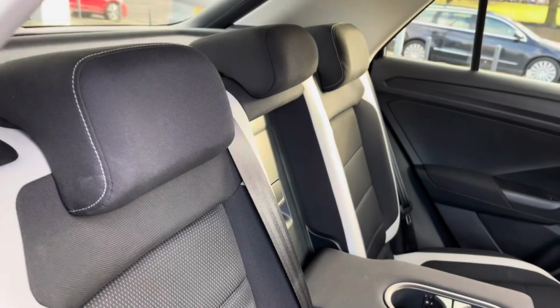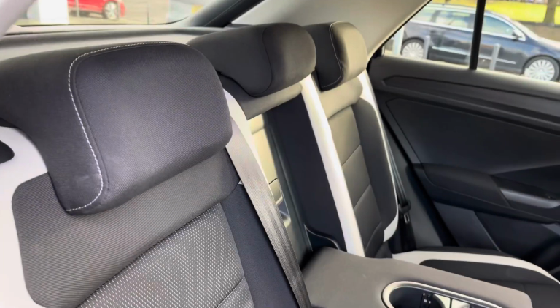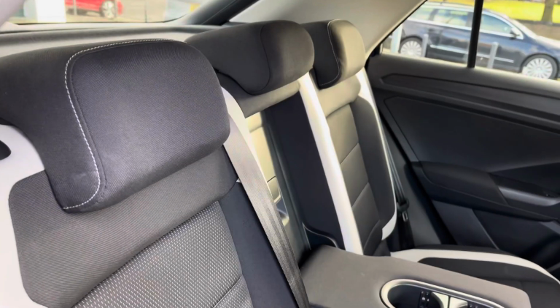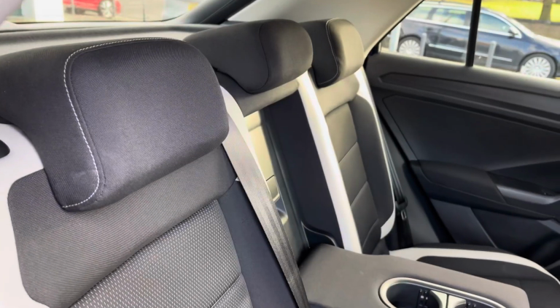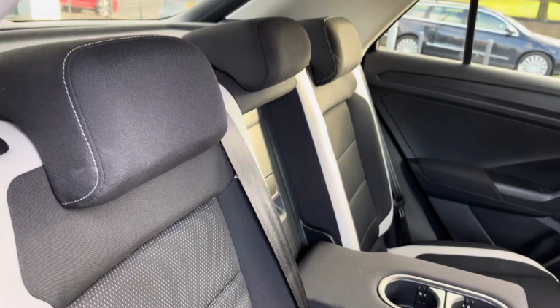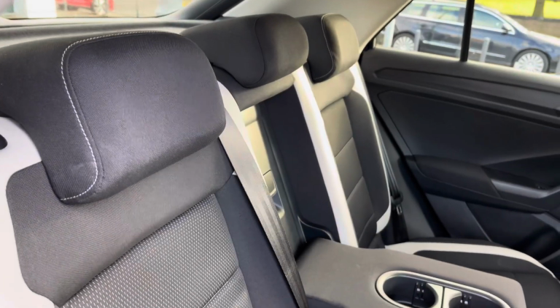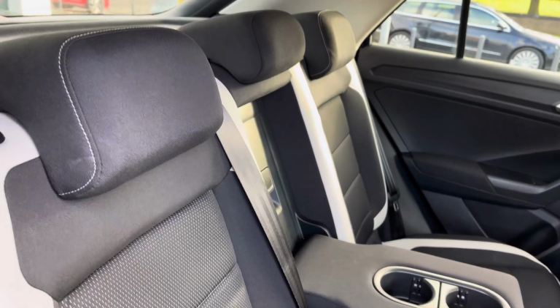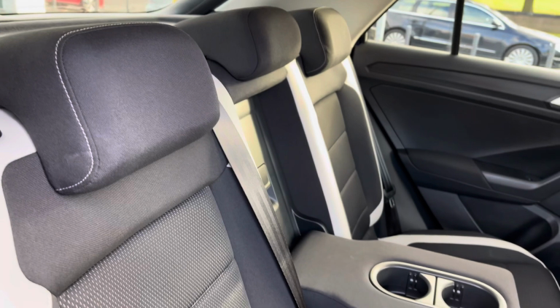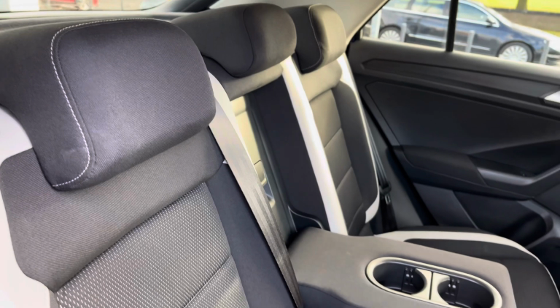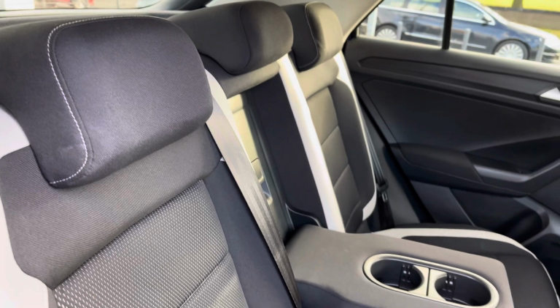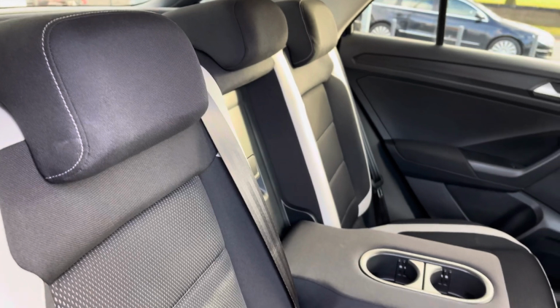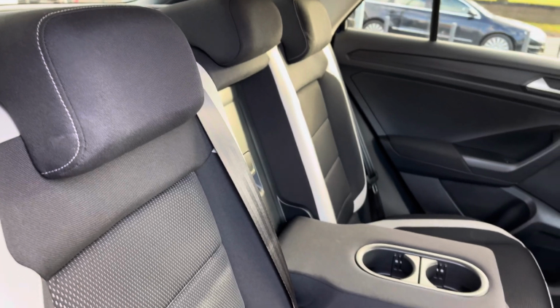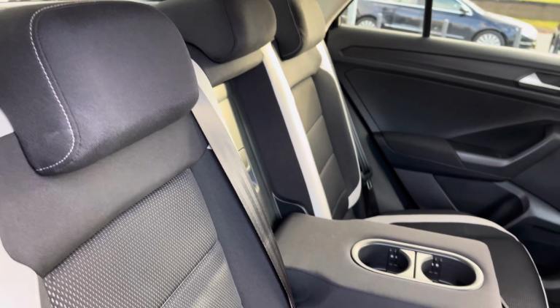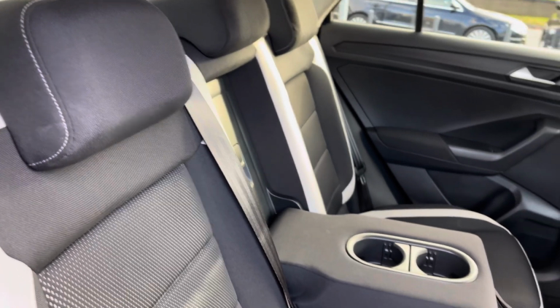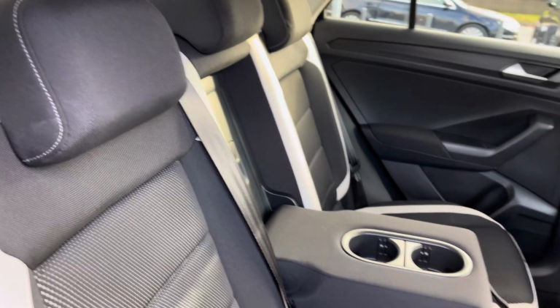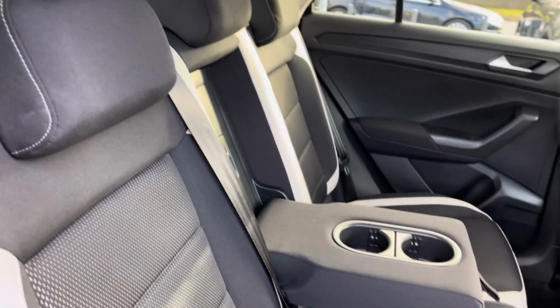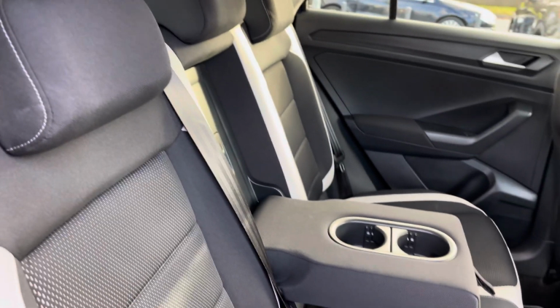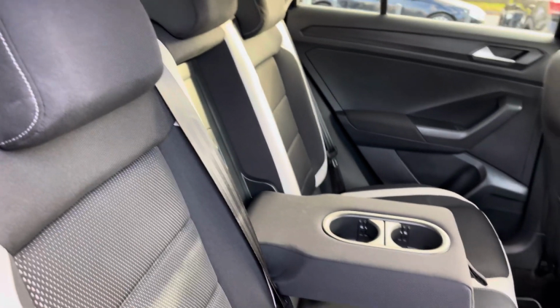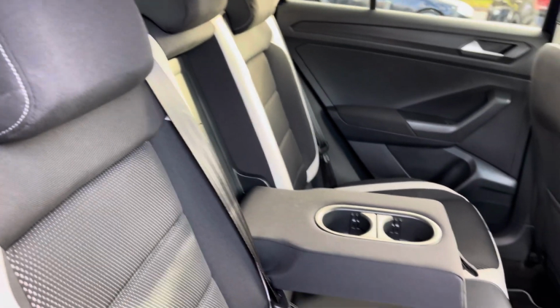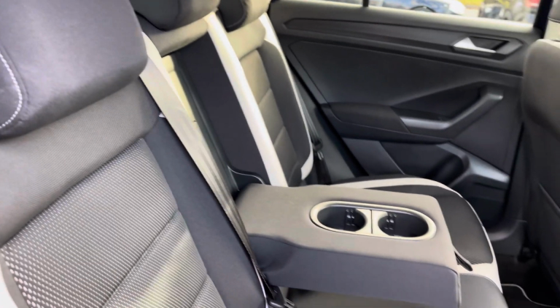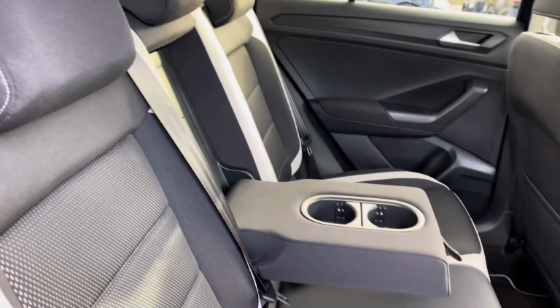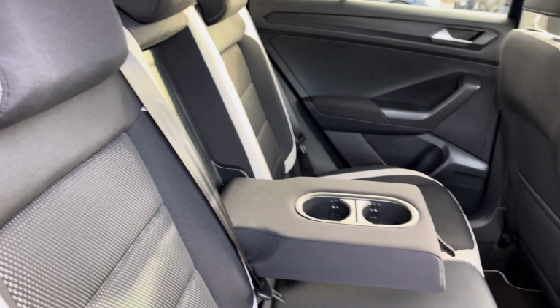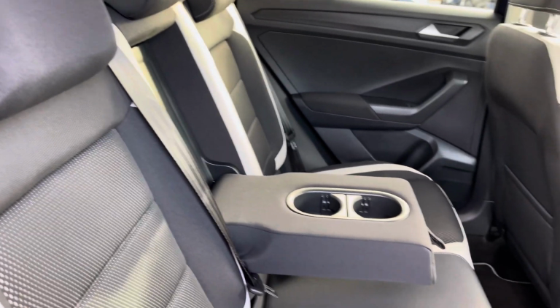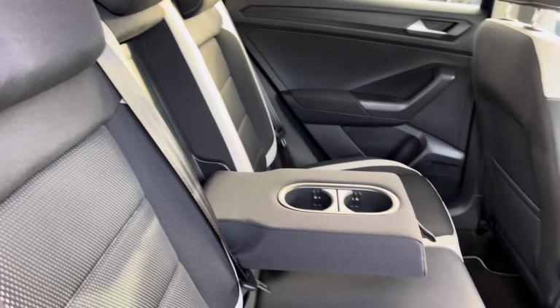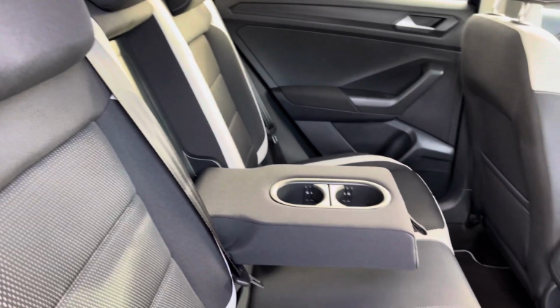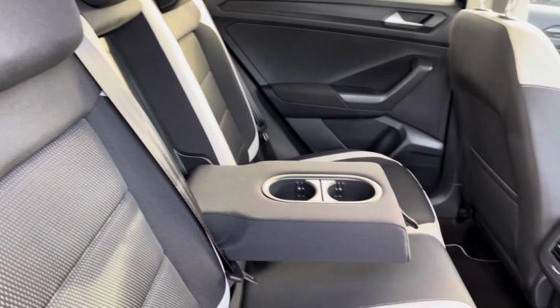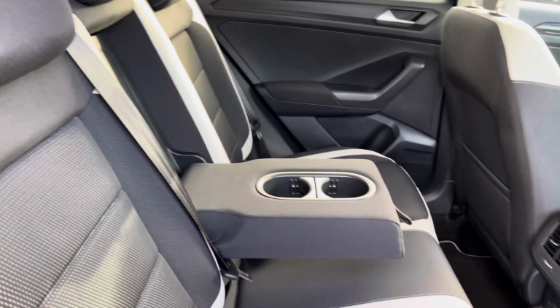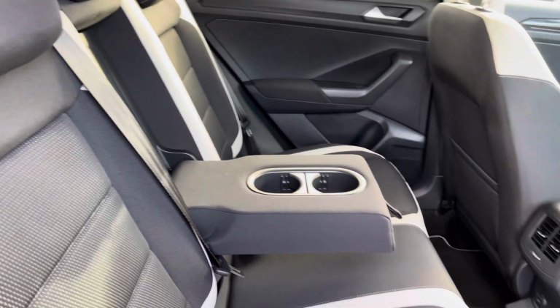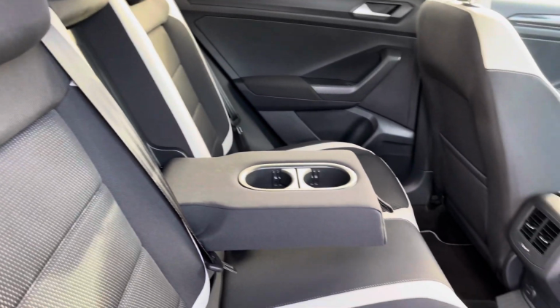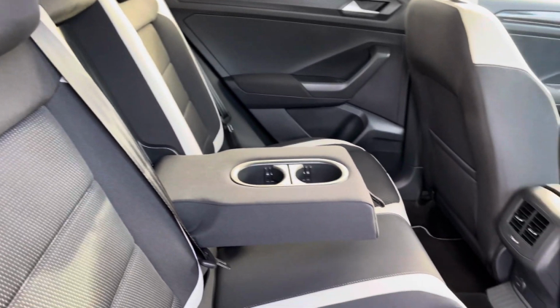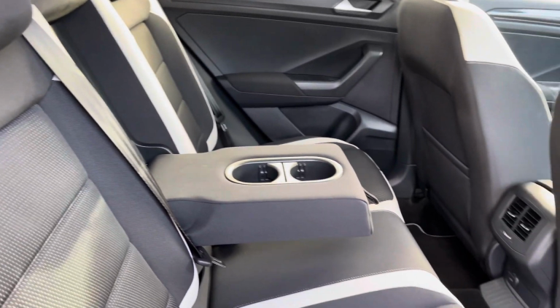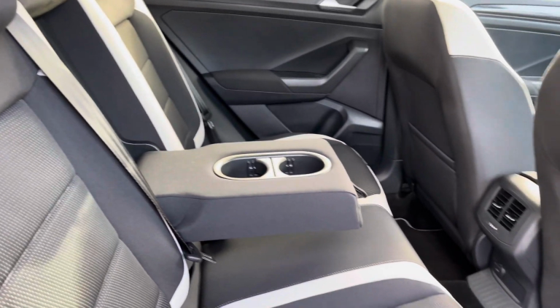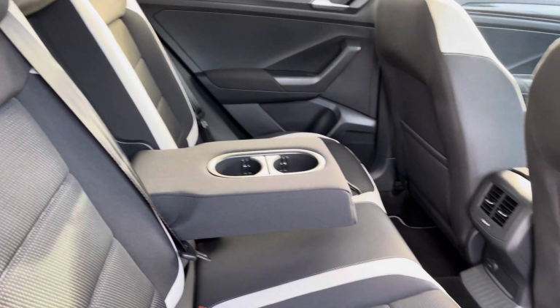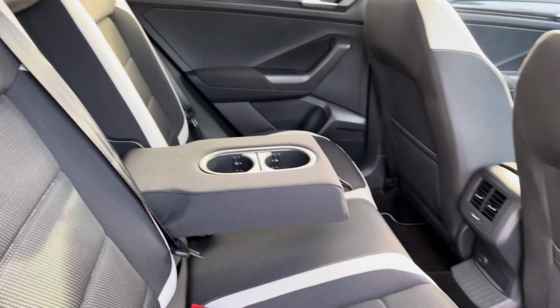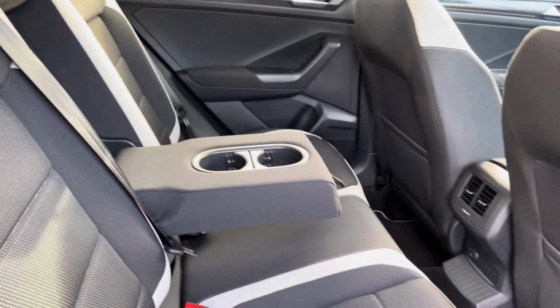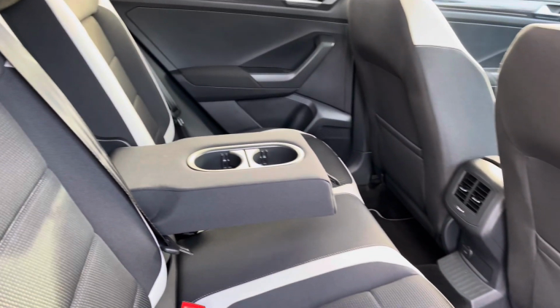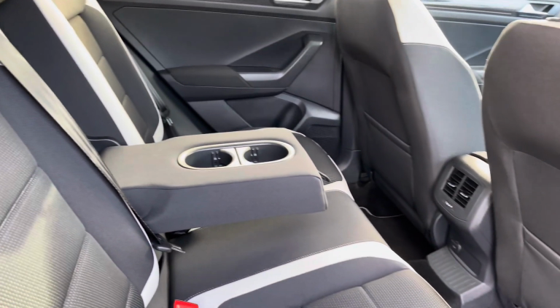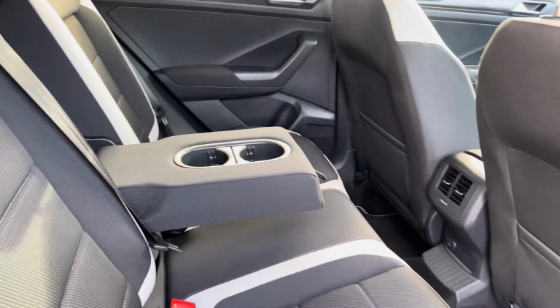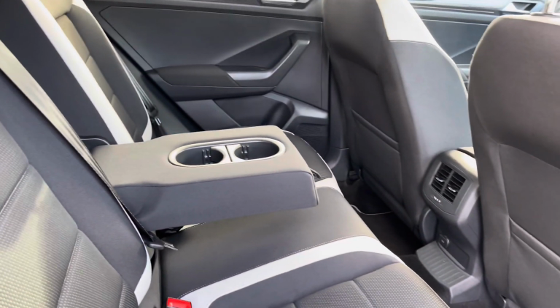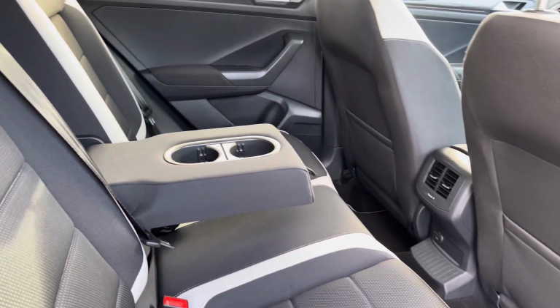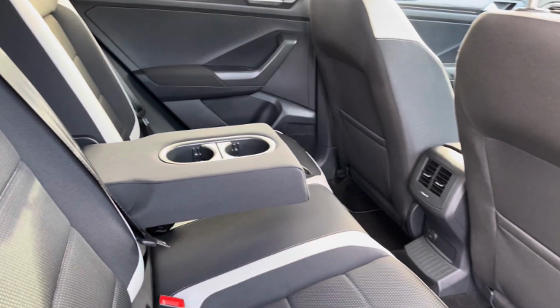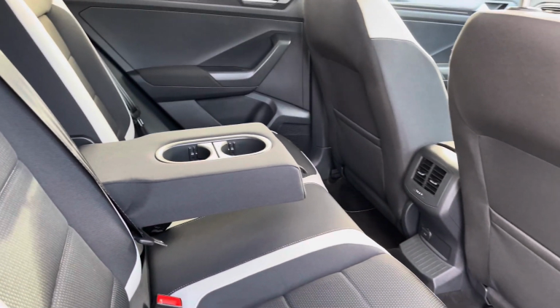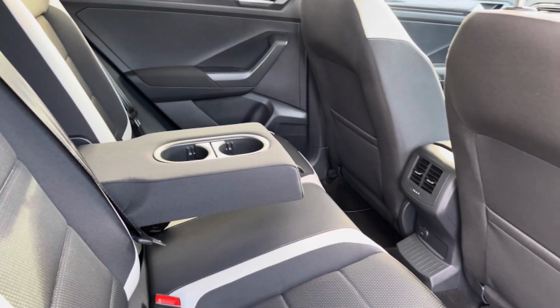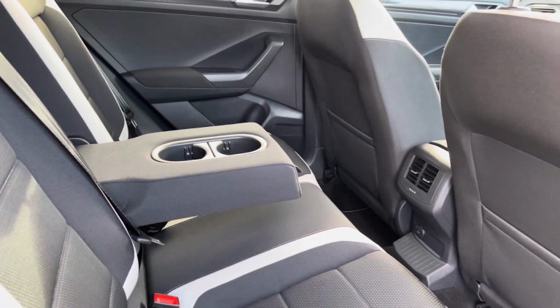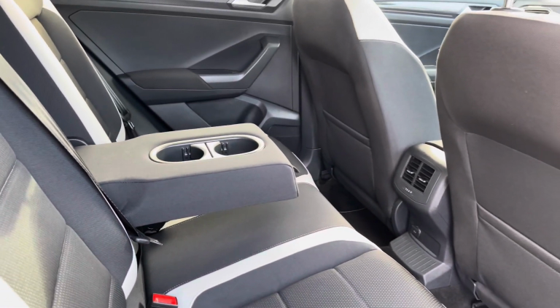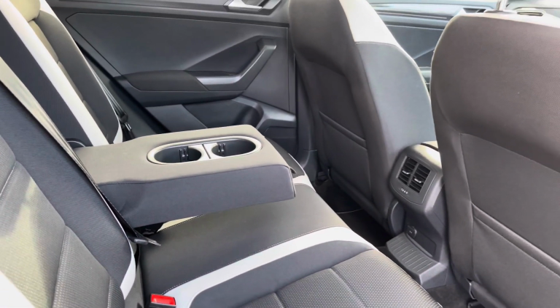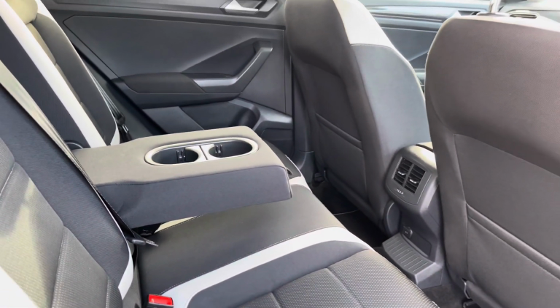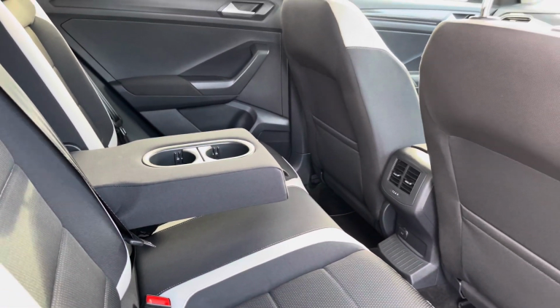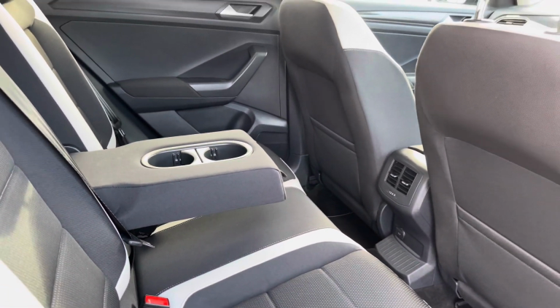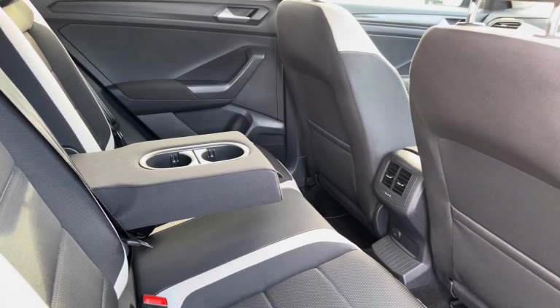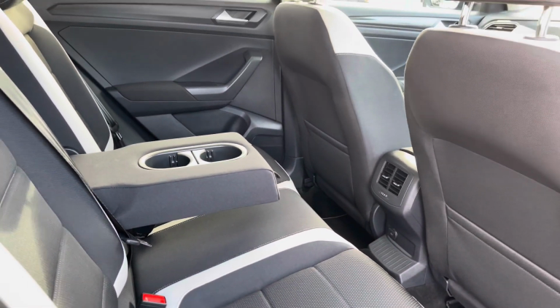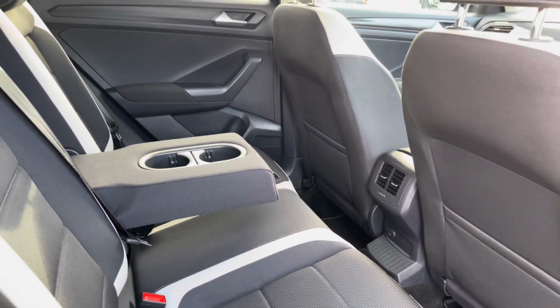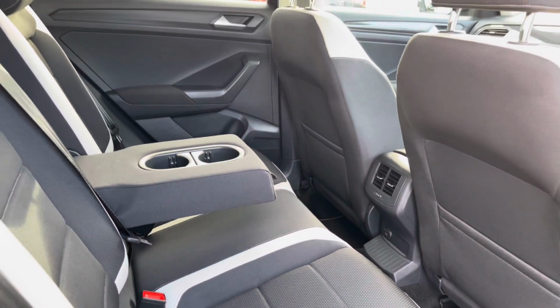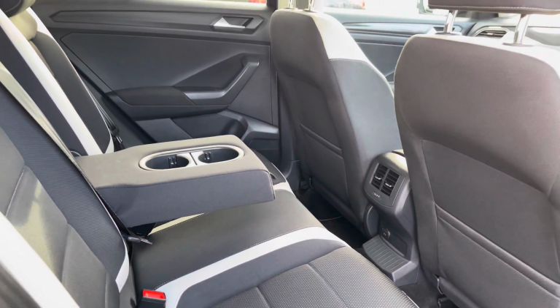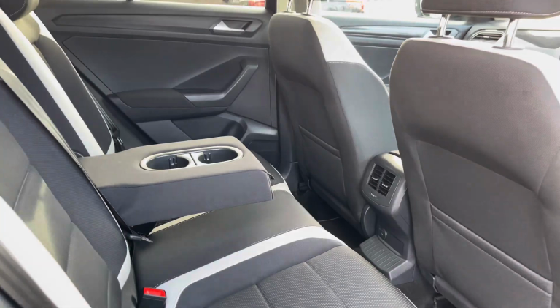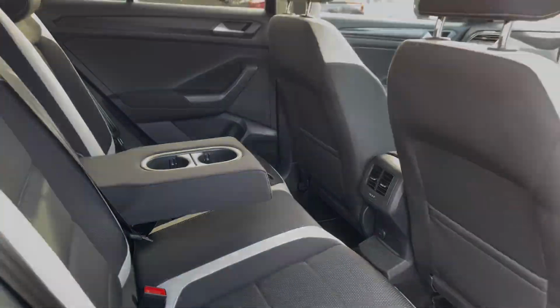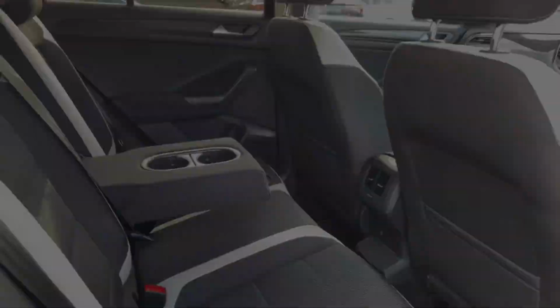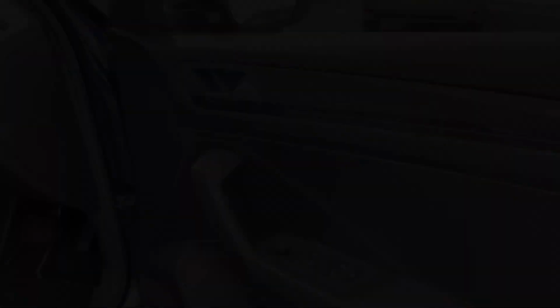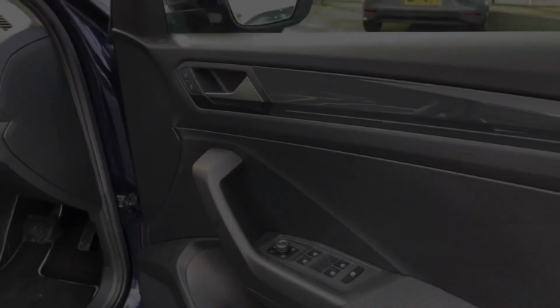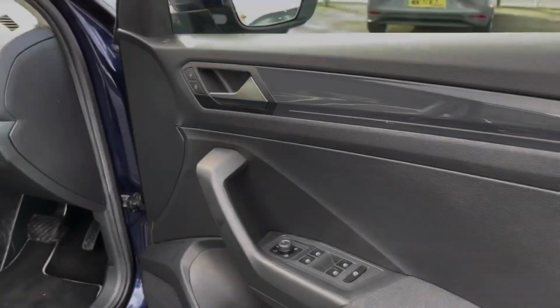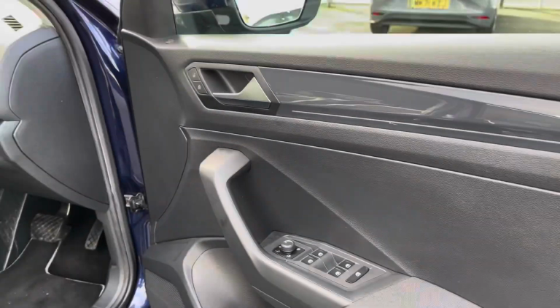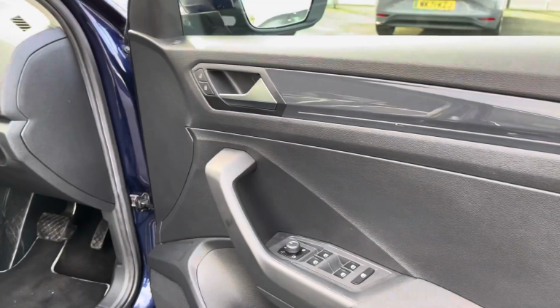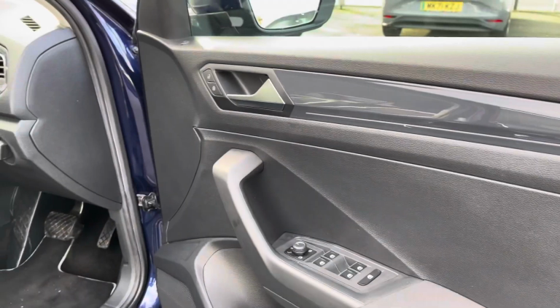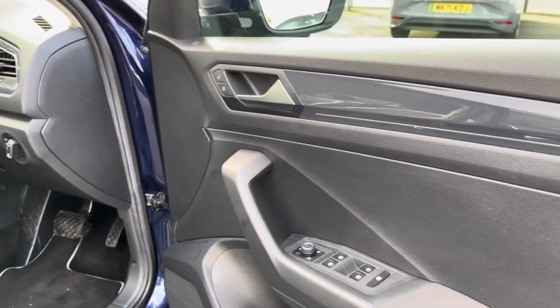Moving inside, you get the signature SEL upholstery with a cloth interior, and a central armrest with a couple of cup holders to keep your rear passengers comfortable.